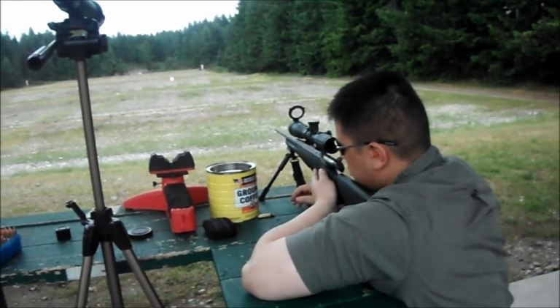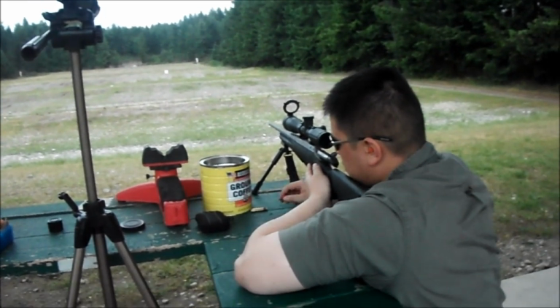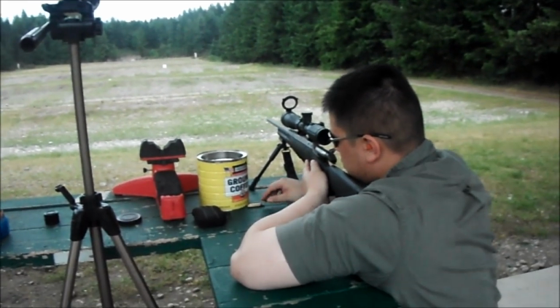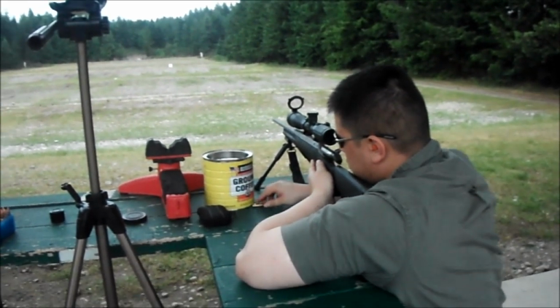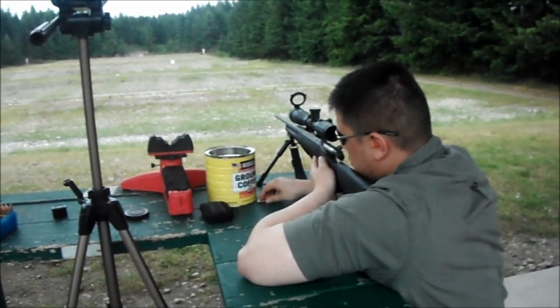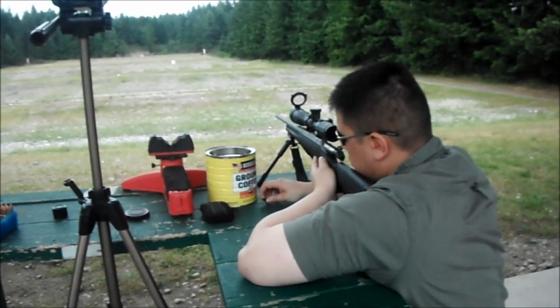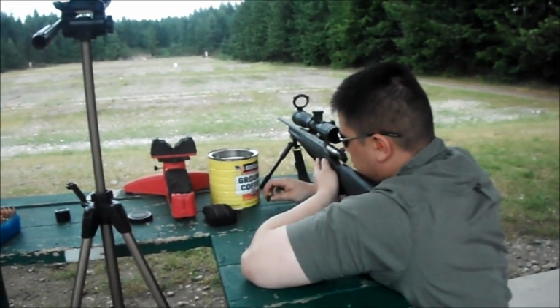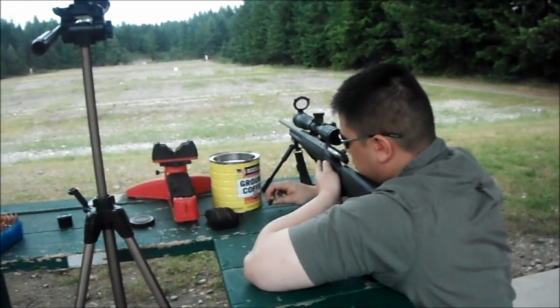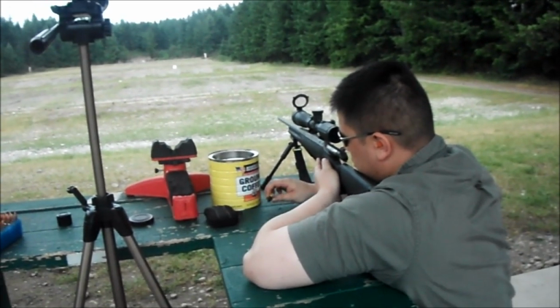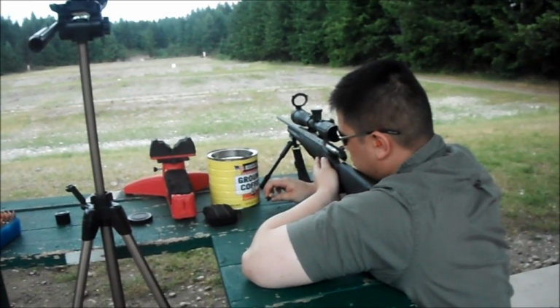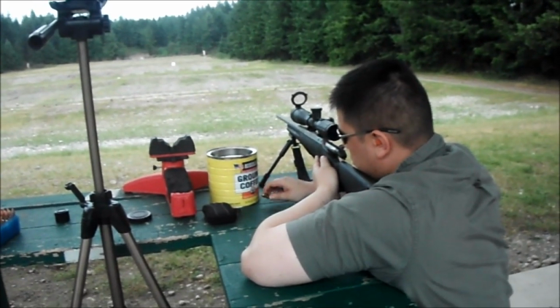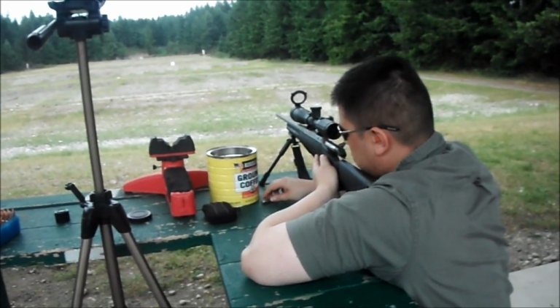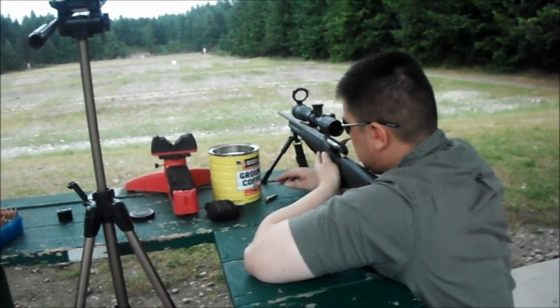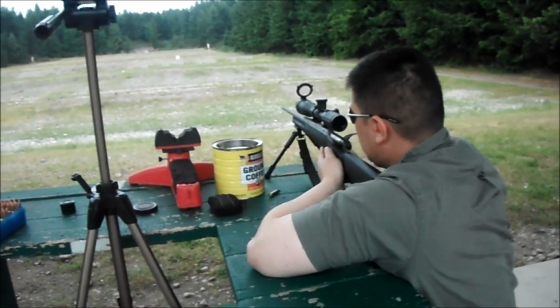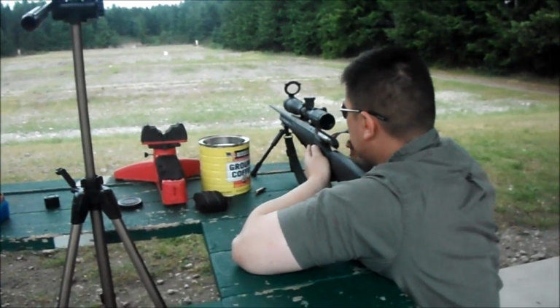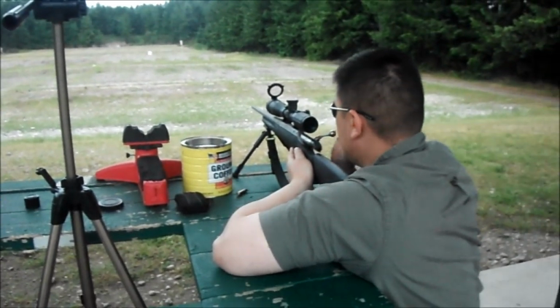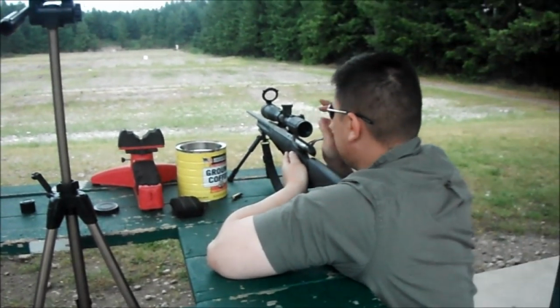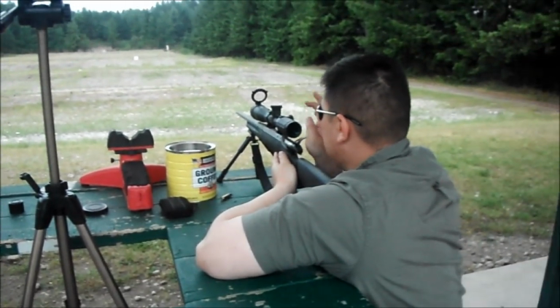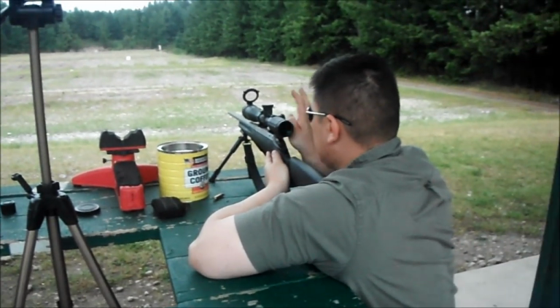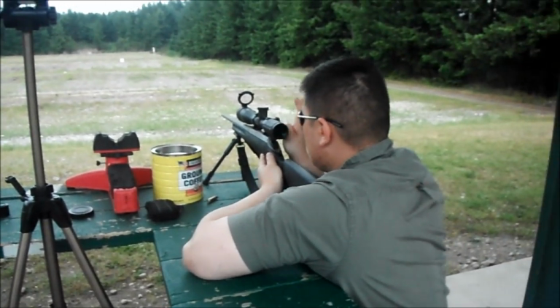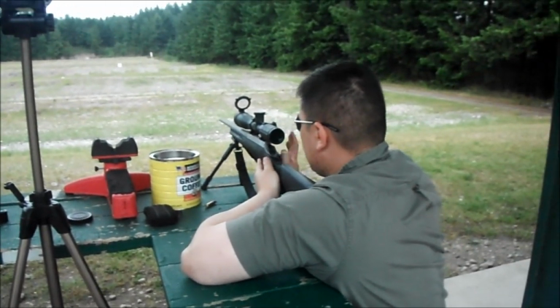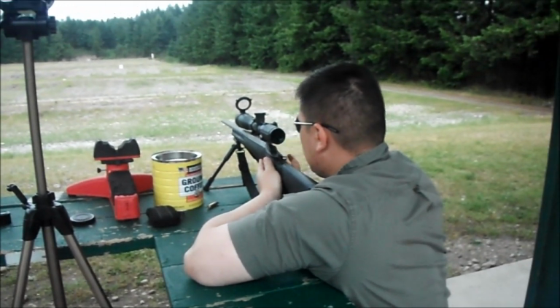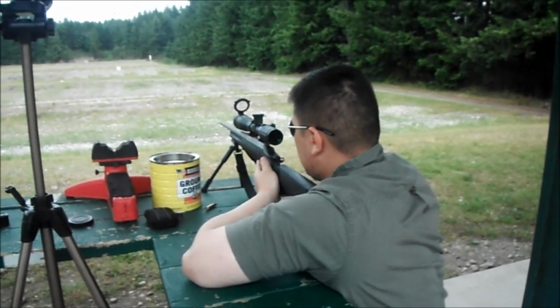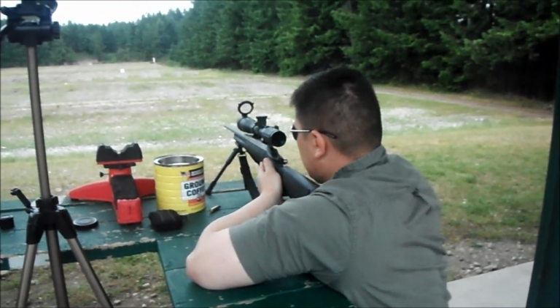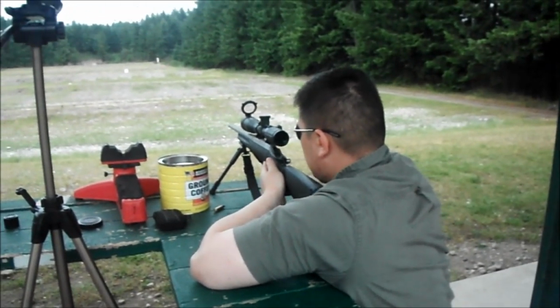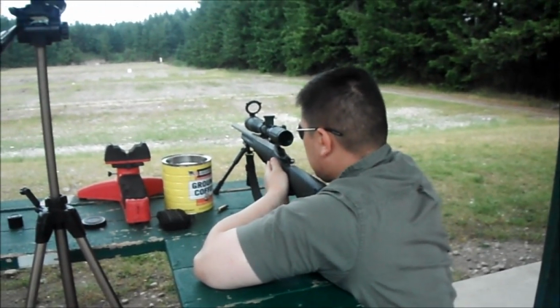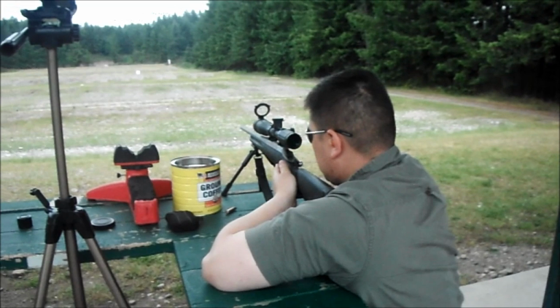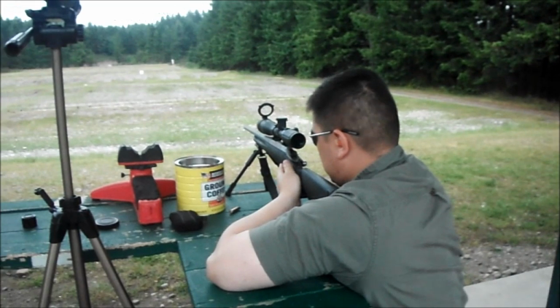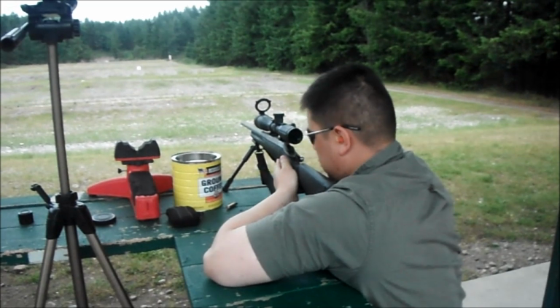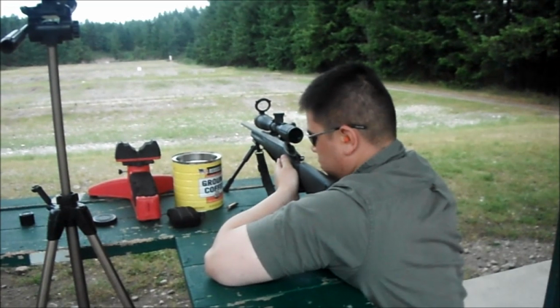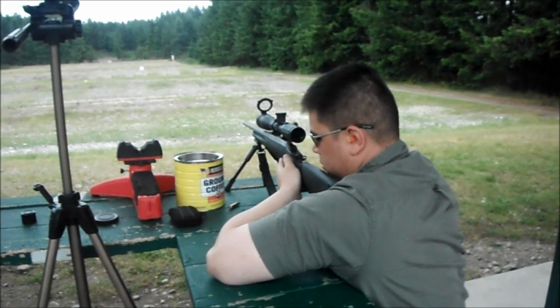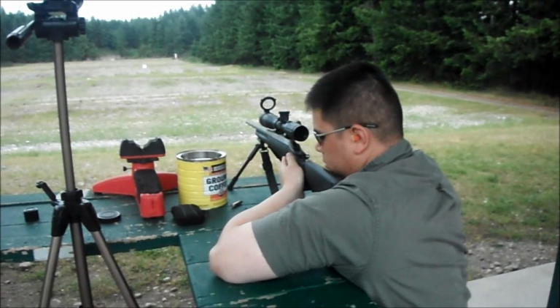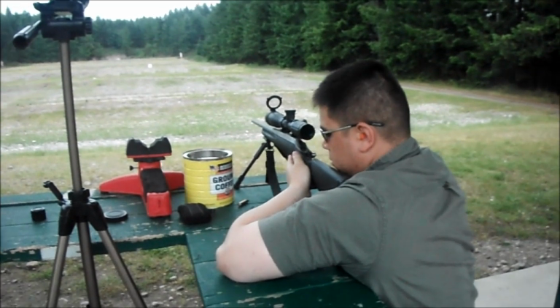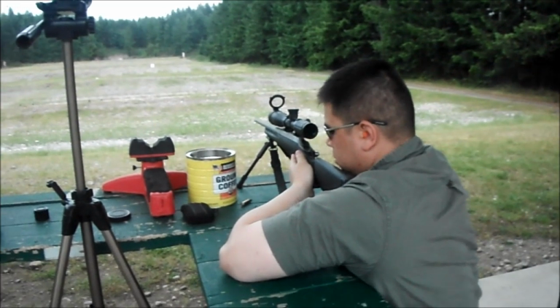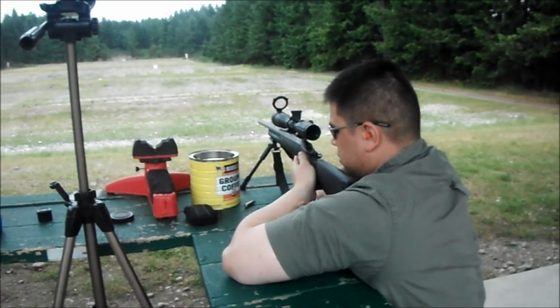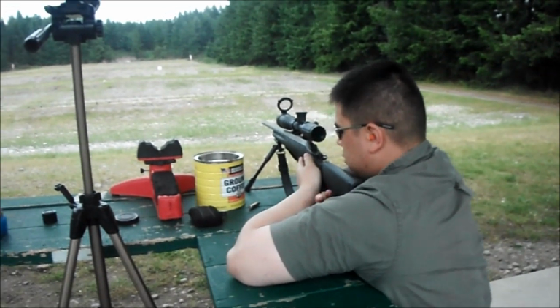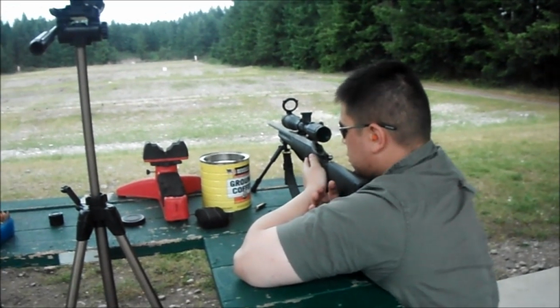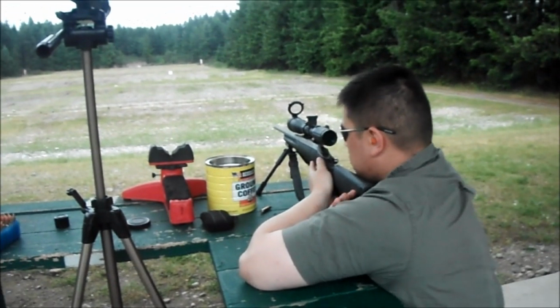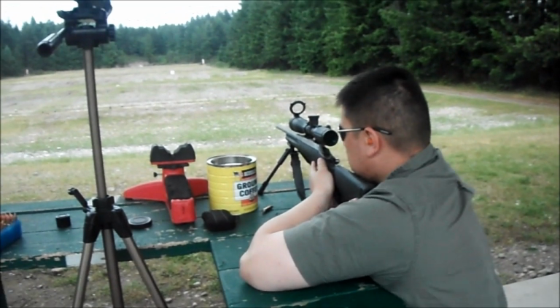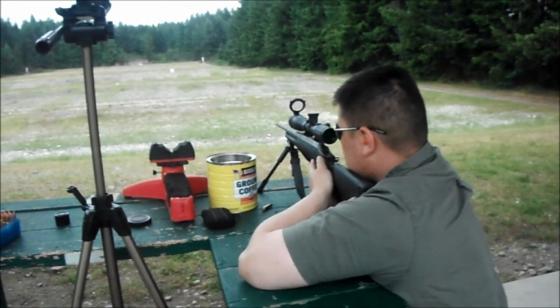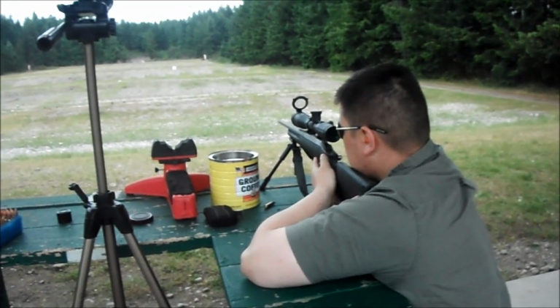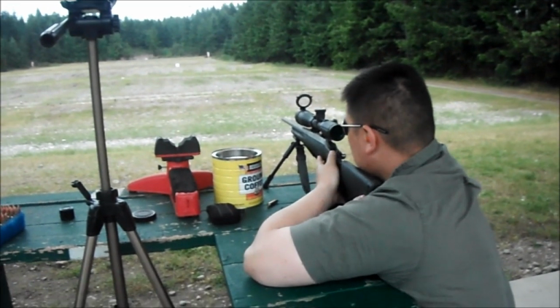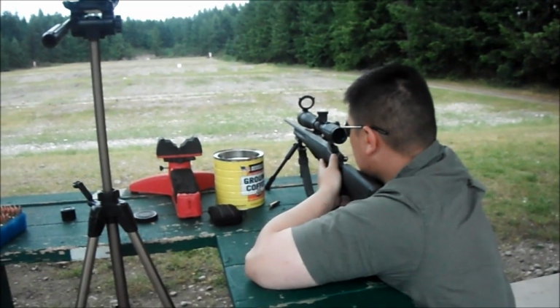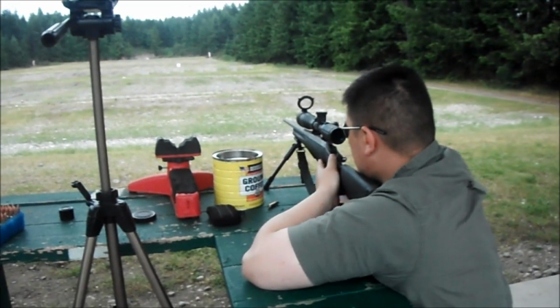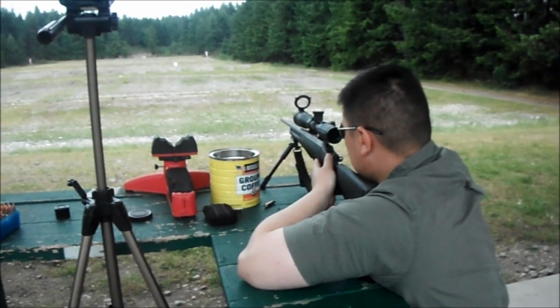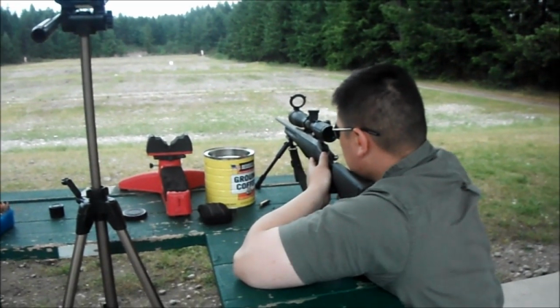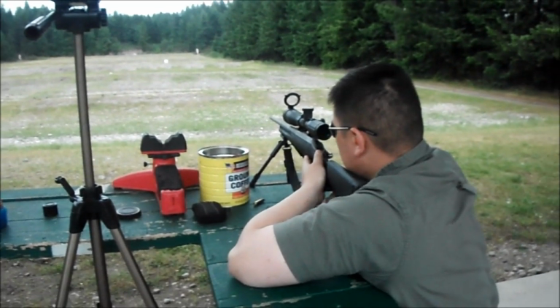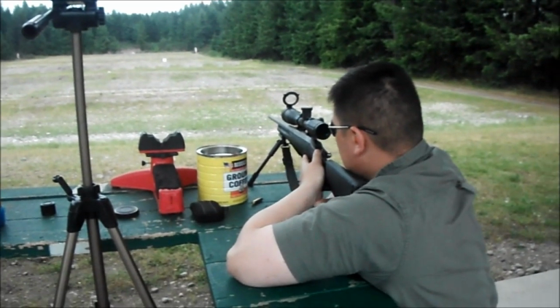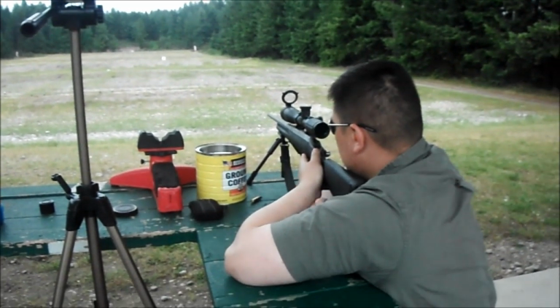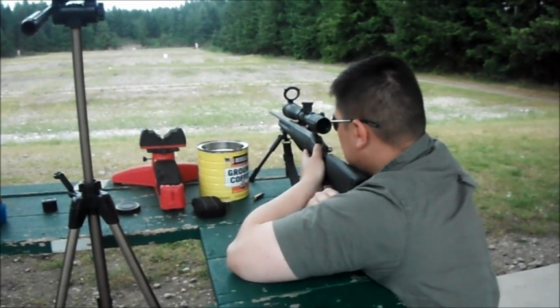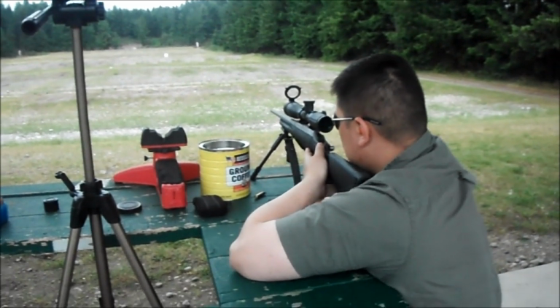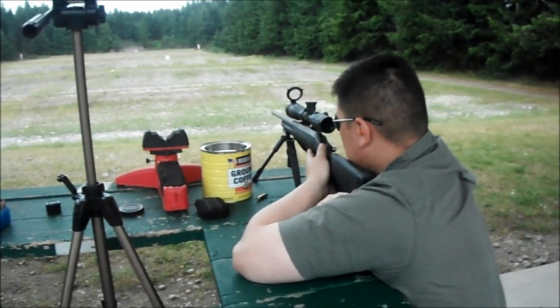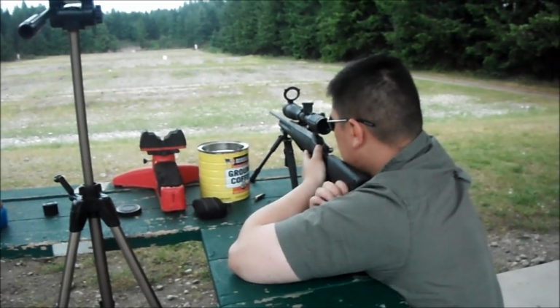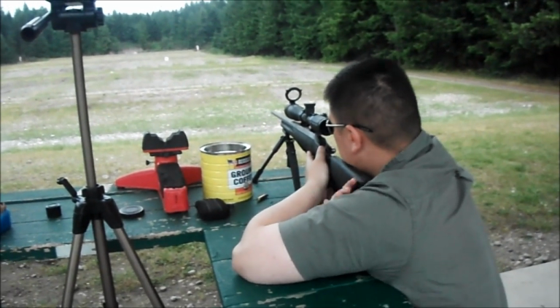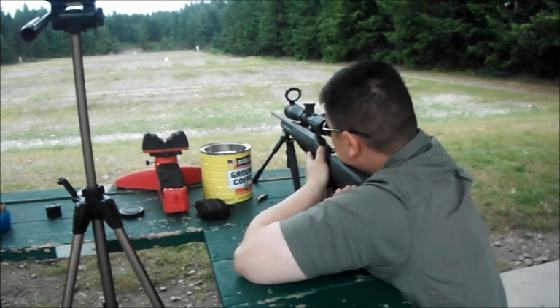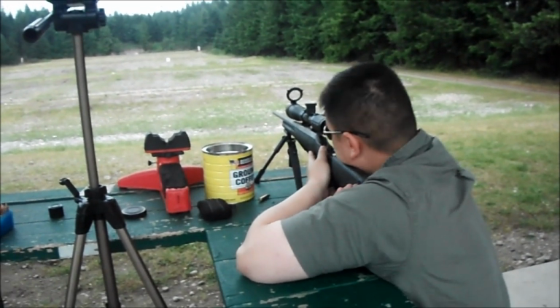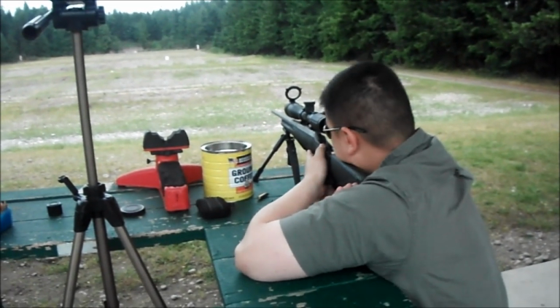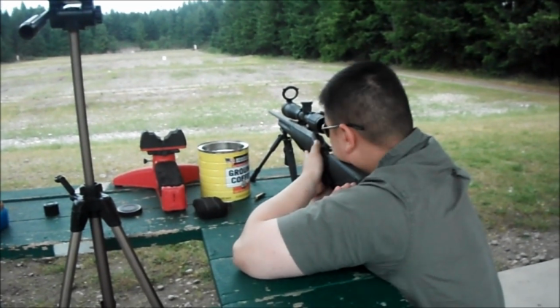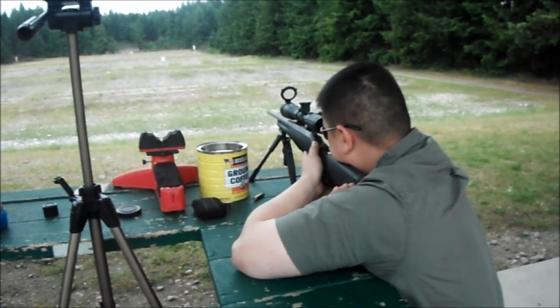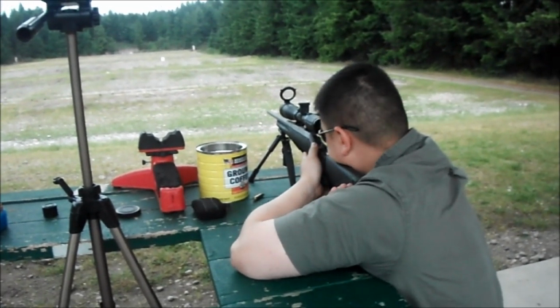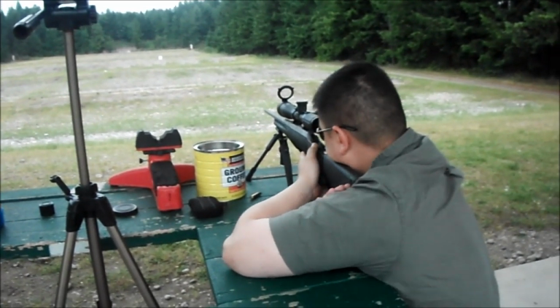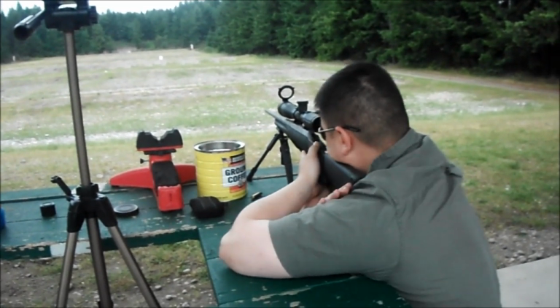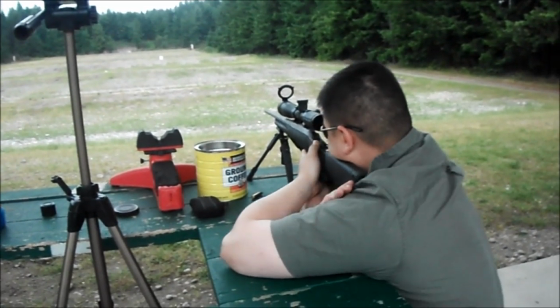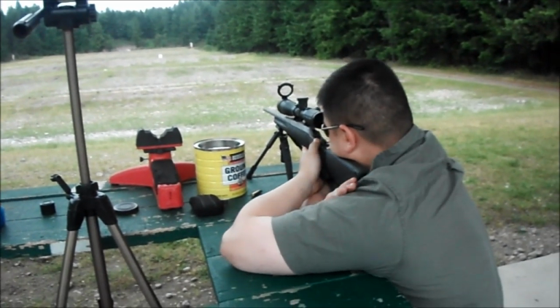First round, first offensive. Go to the right. Go to the left.